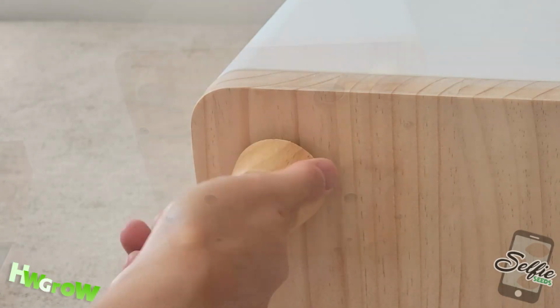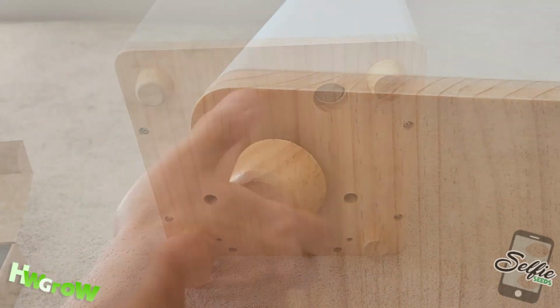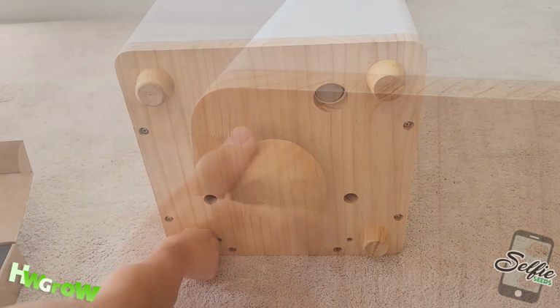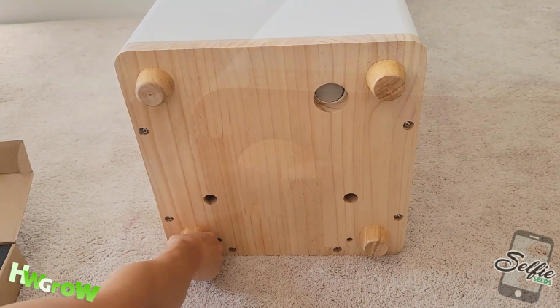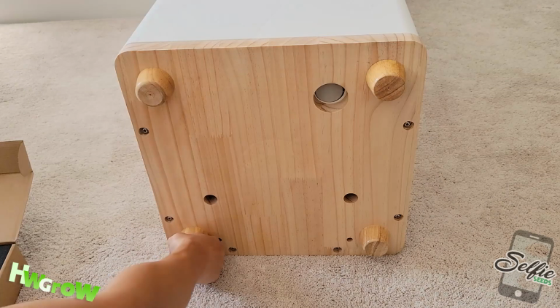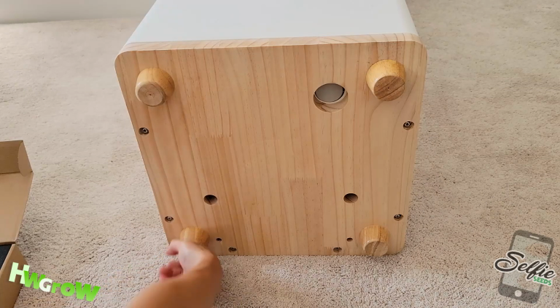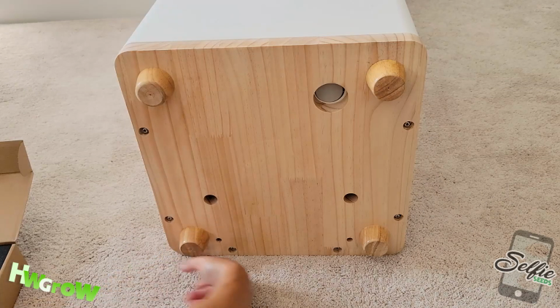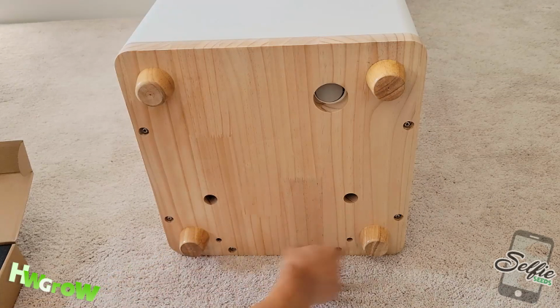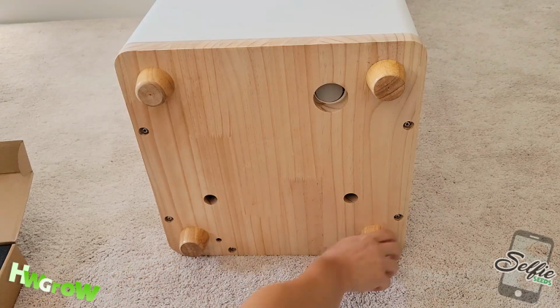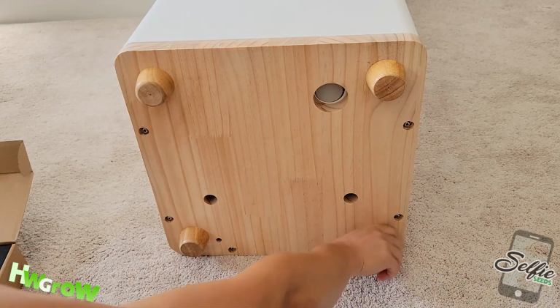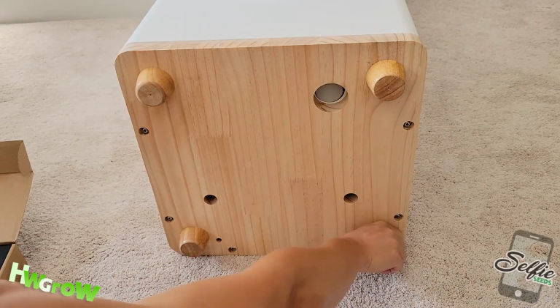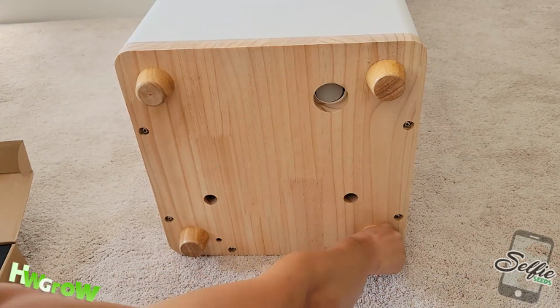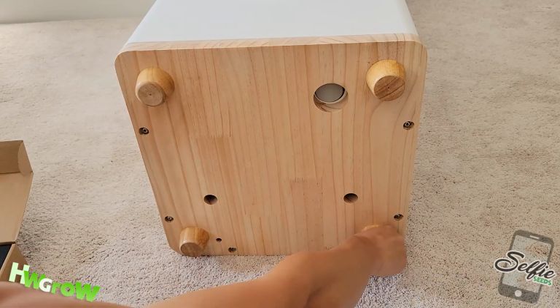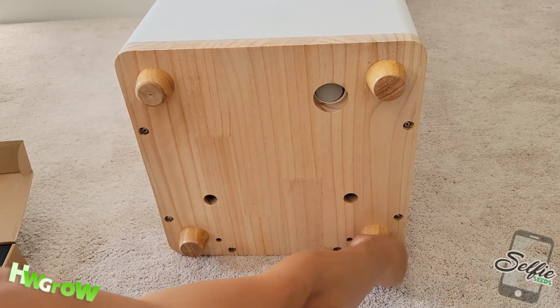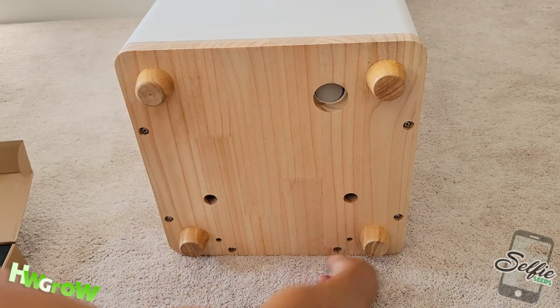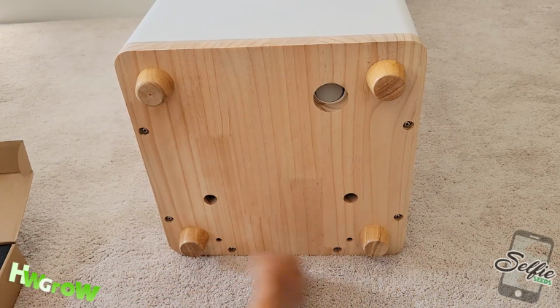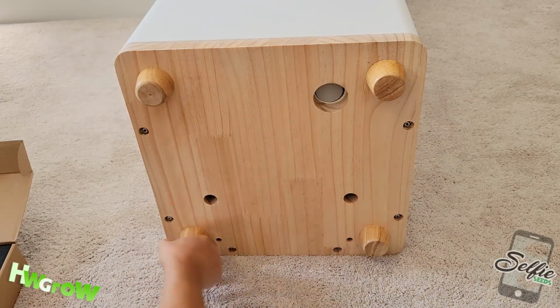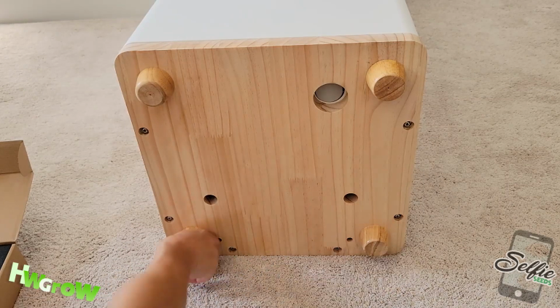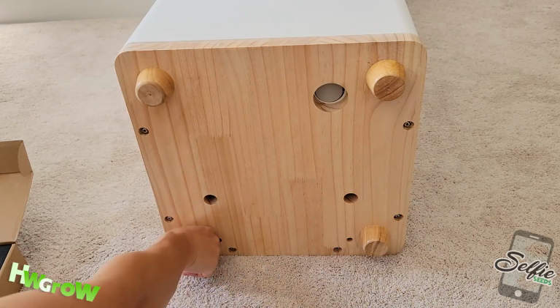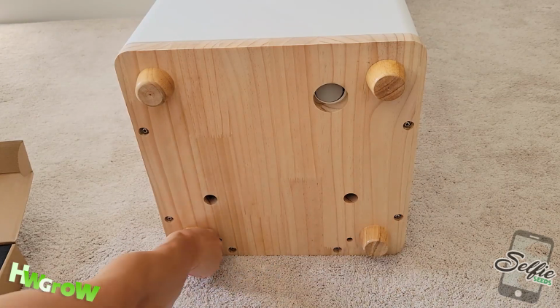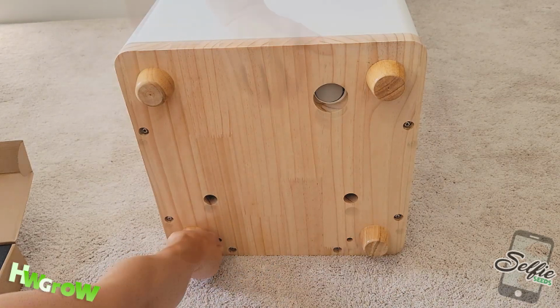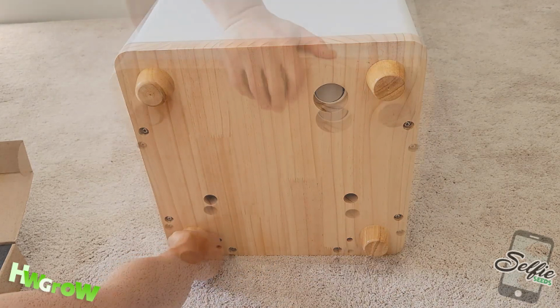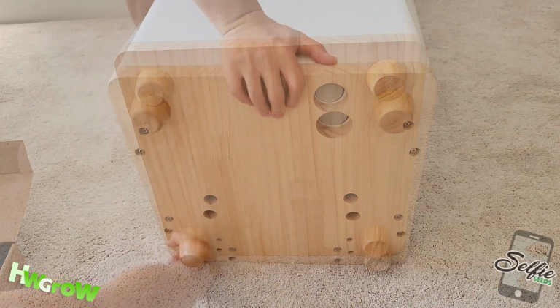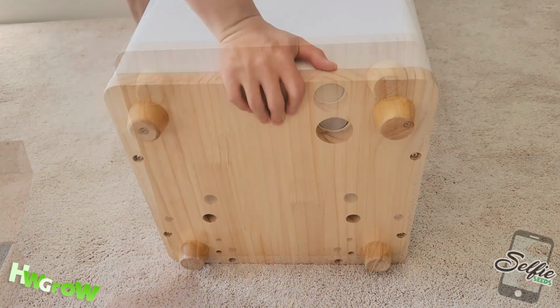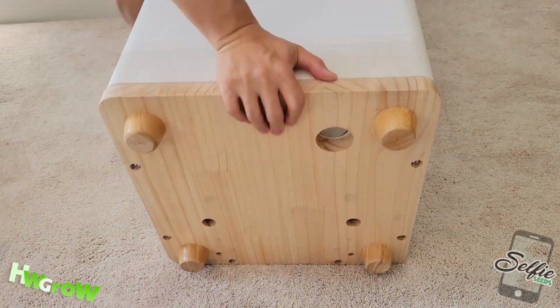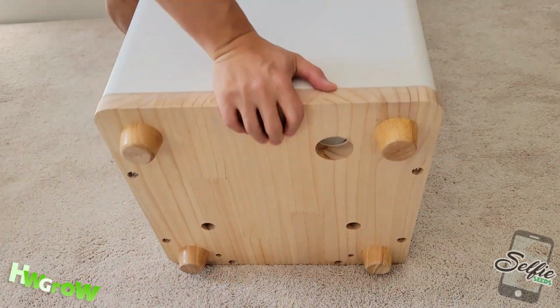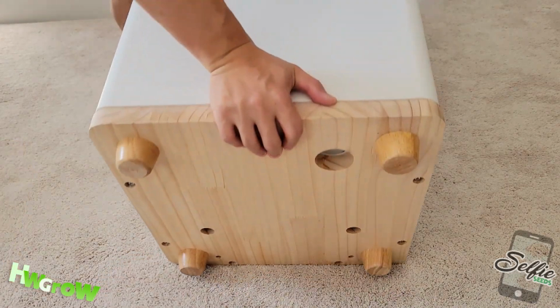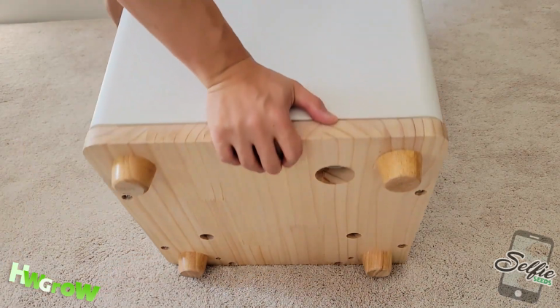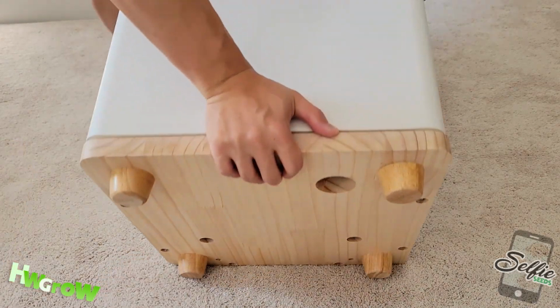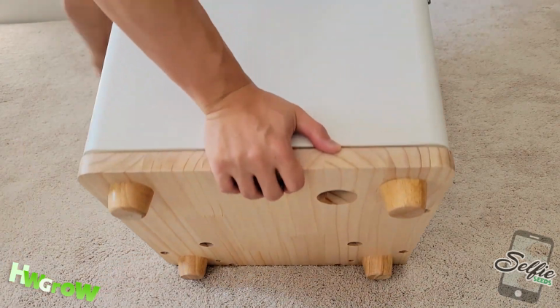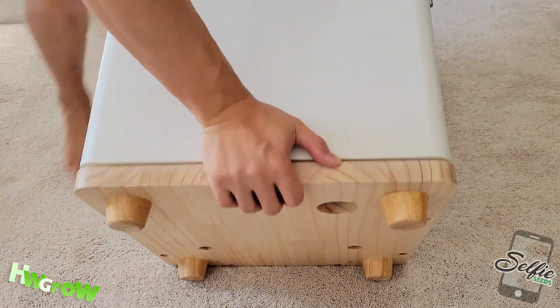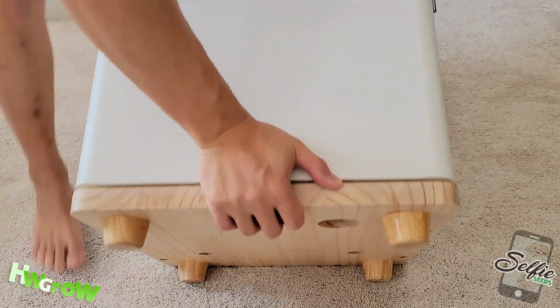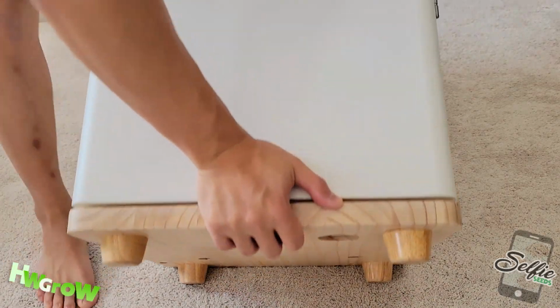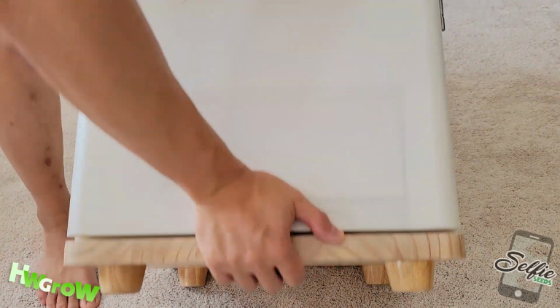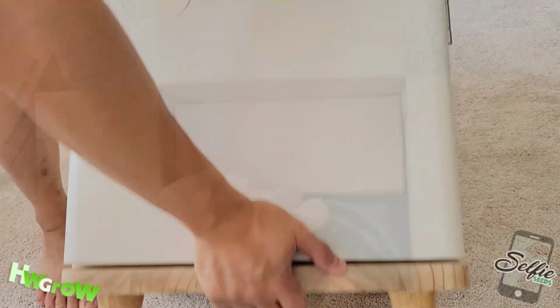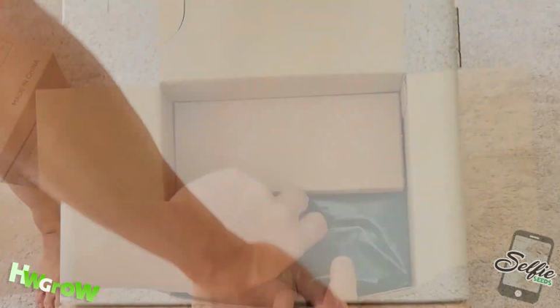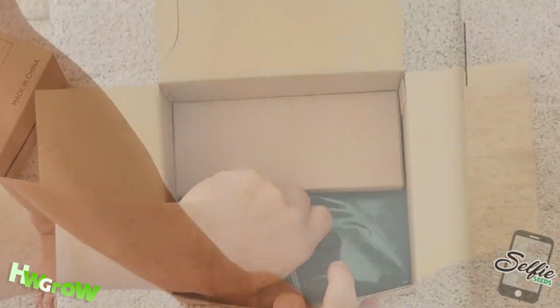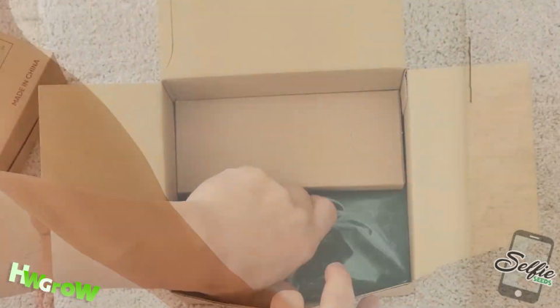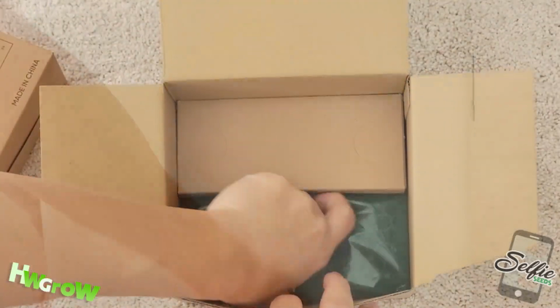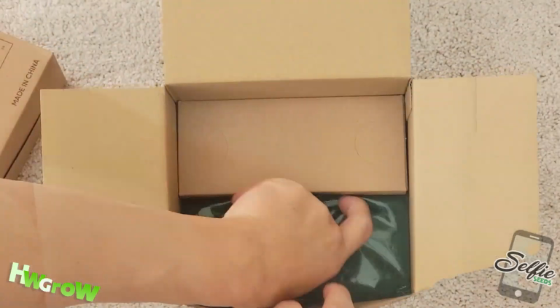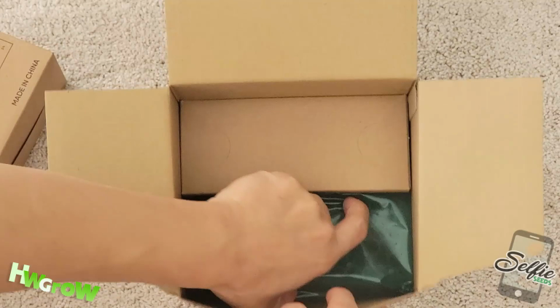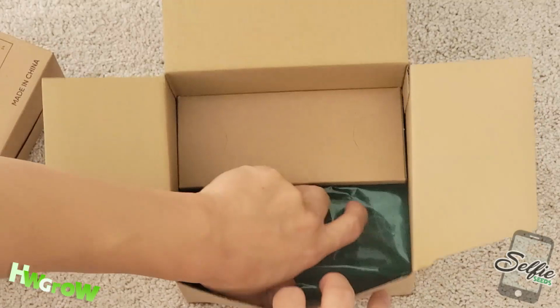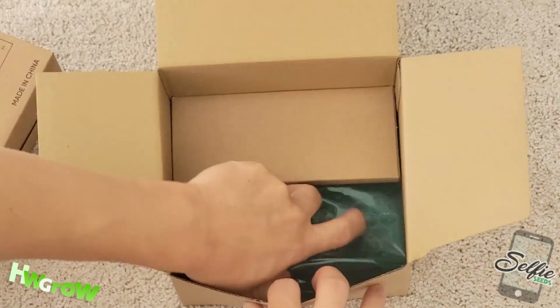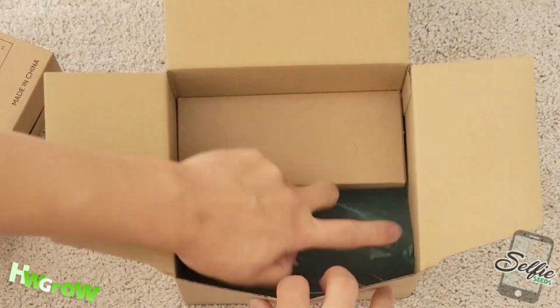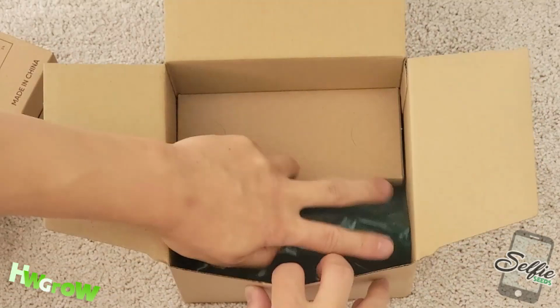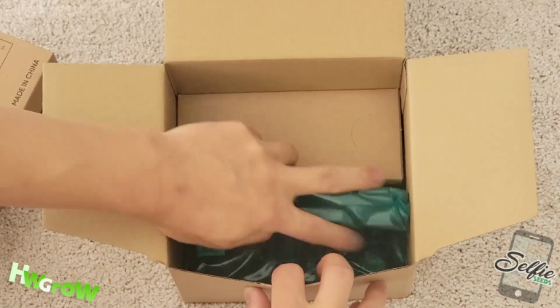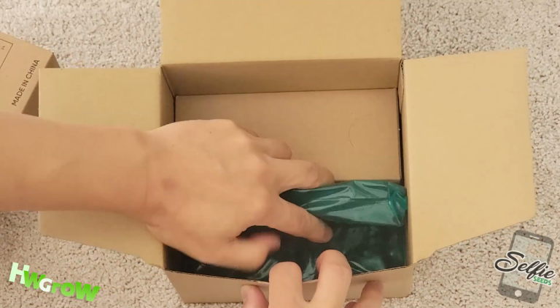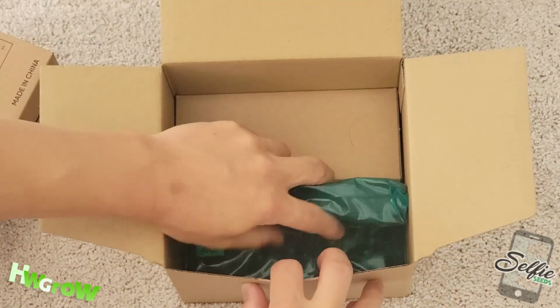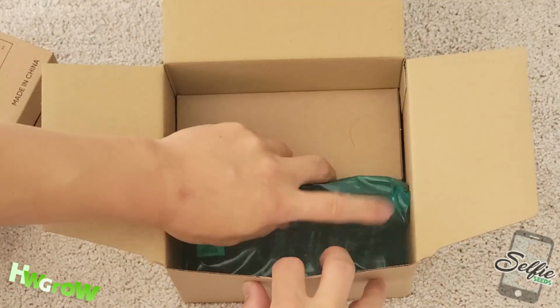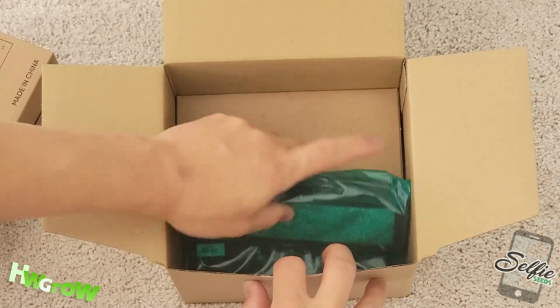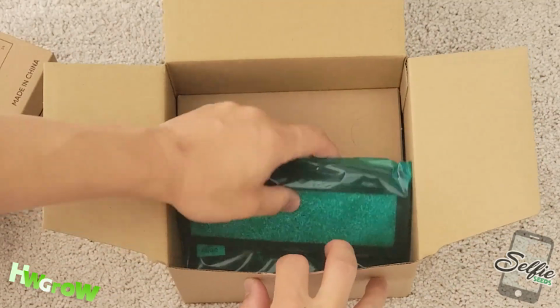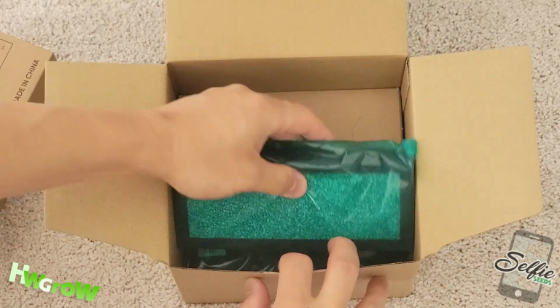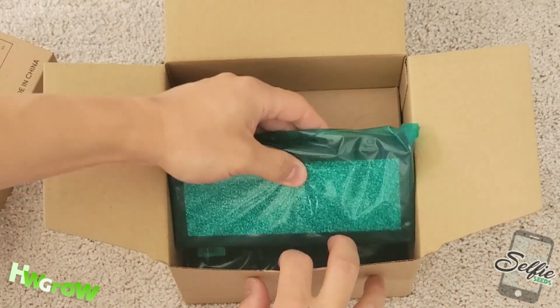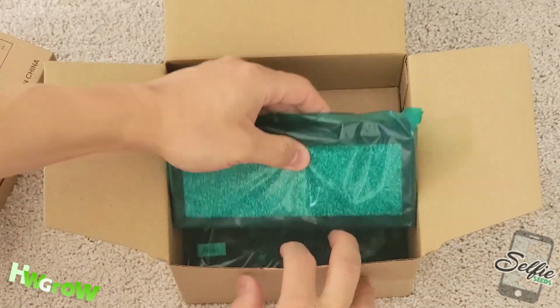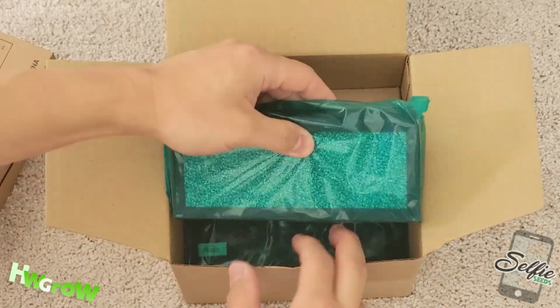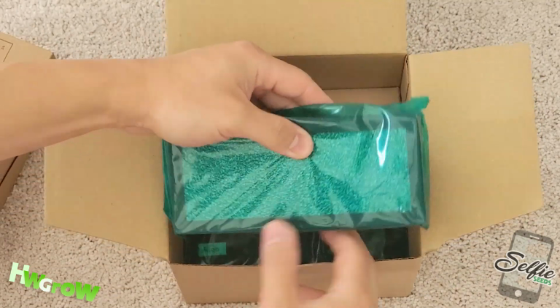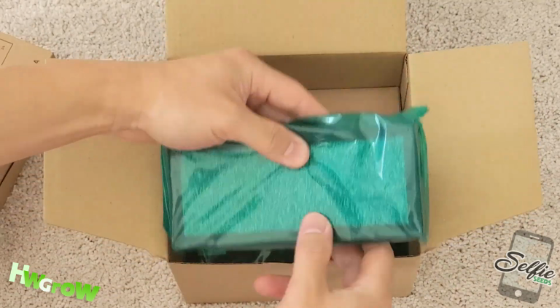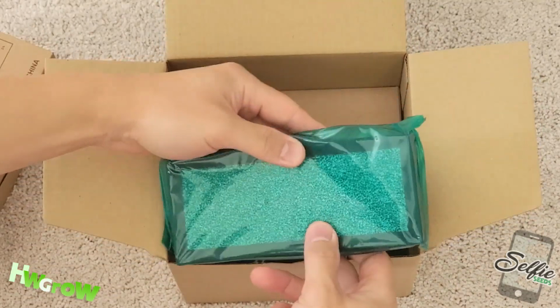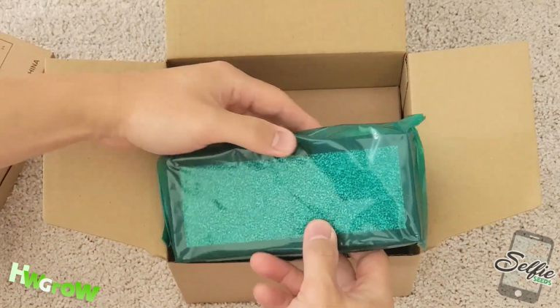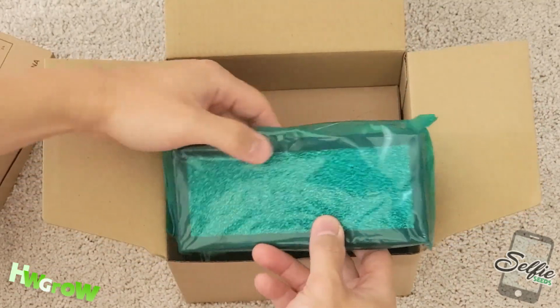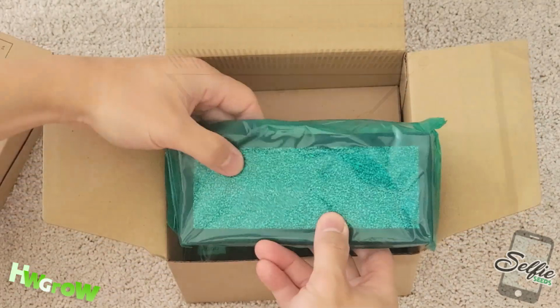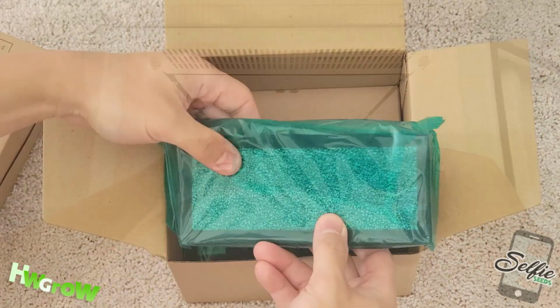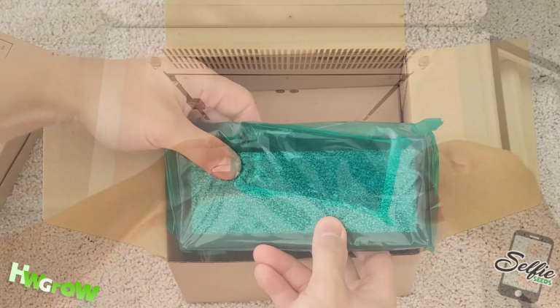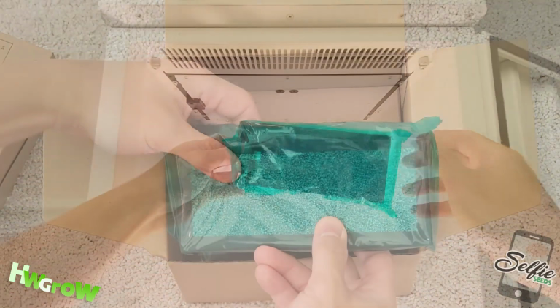Once they're all screwed in tight, place the box upright, and go back to the box and find the carbon filters.